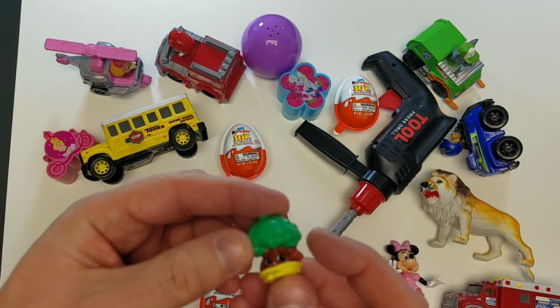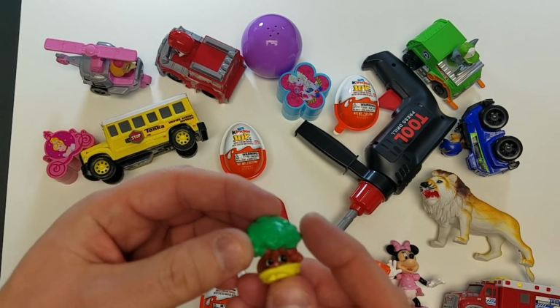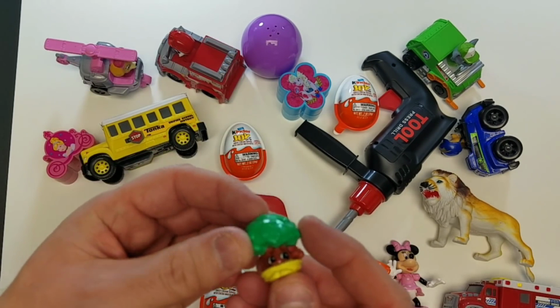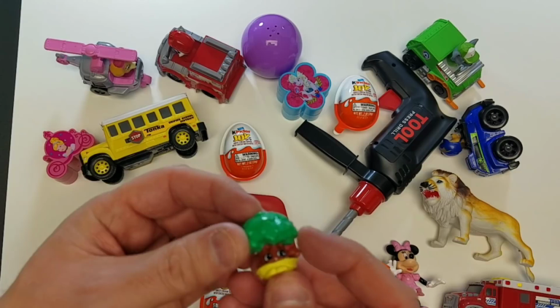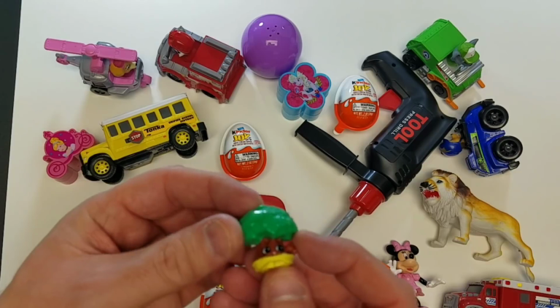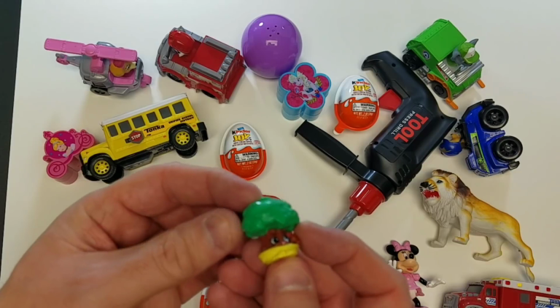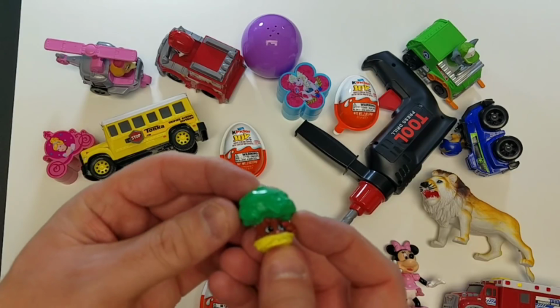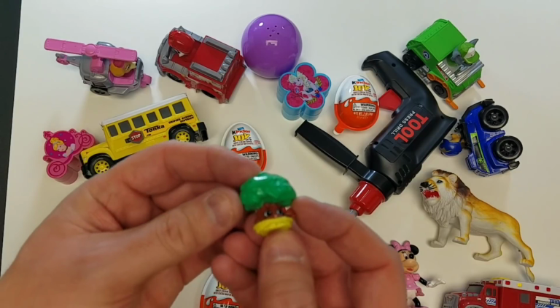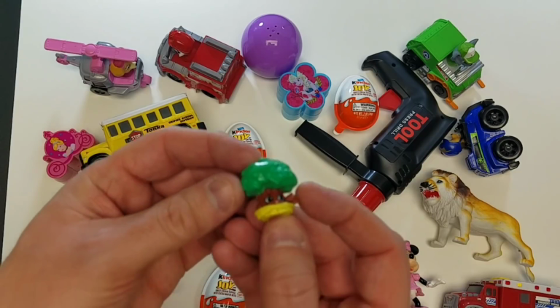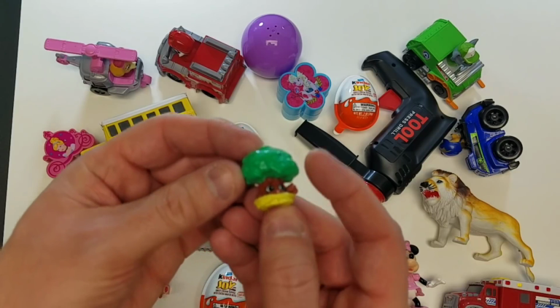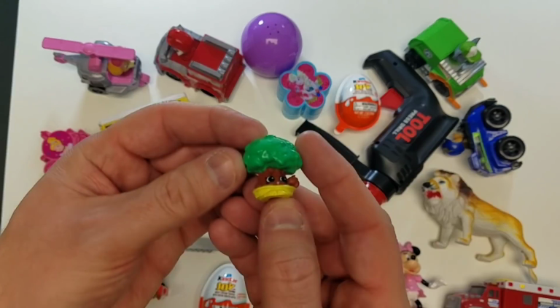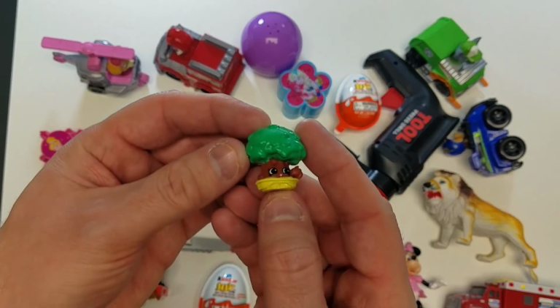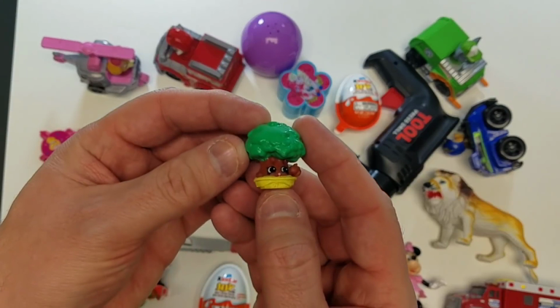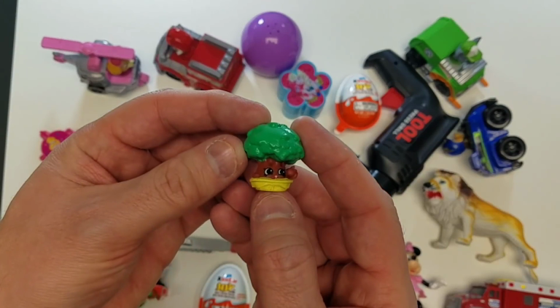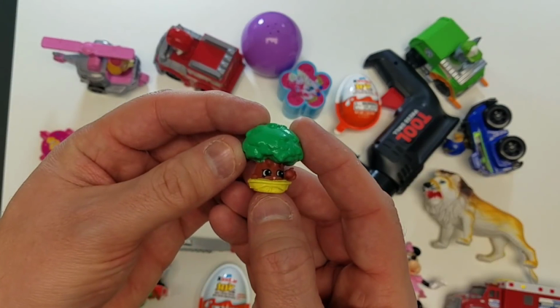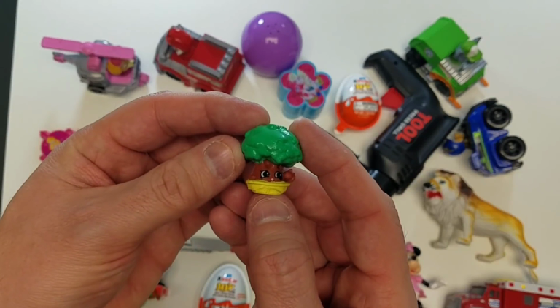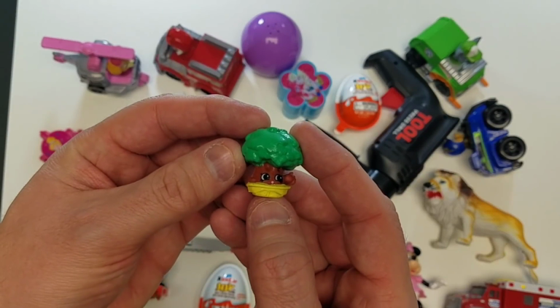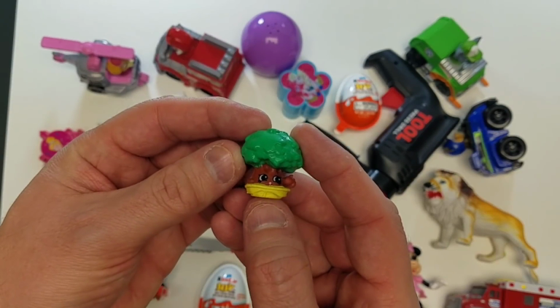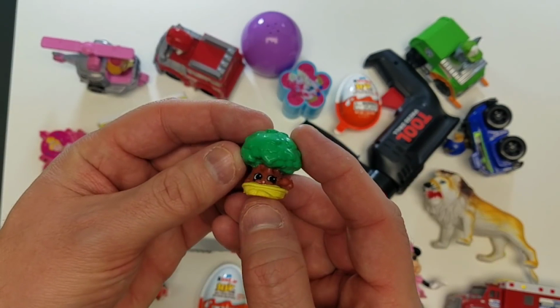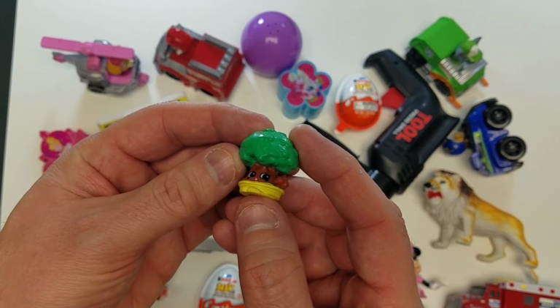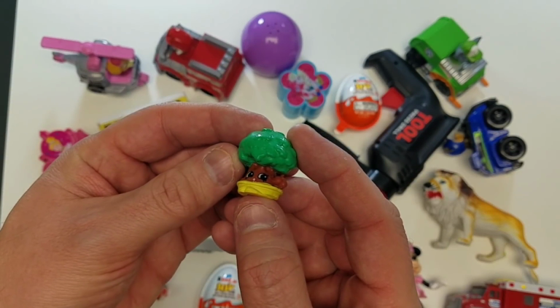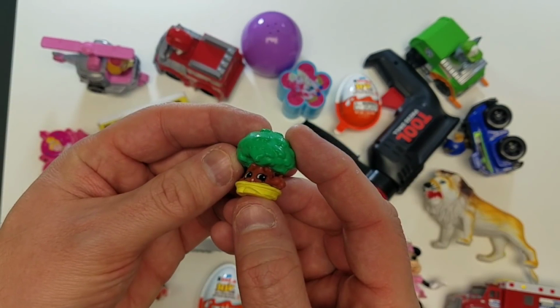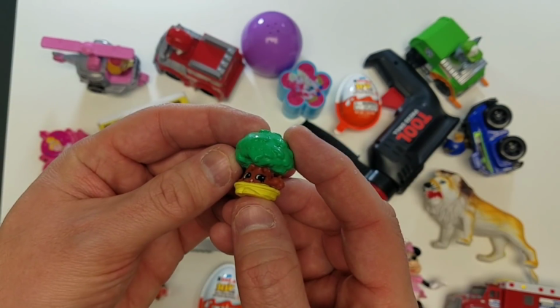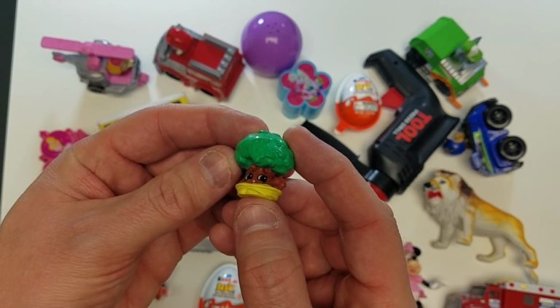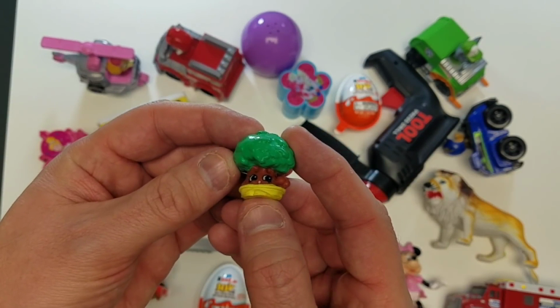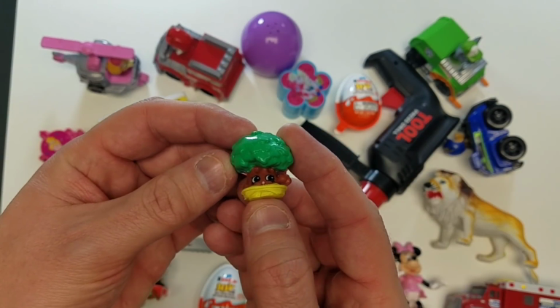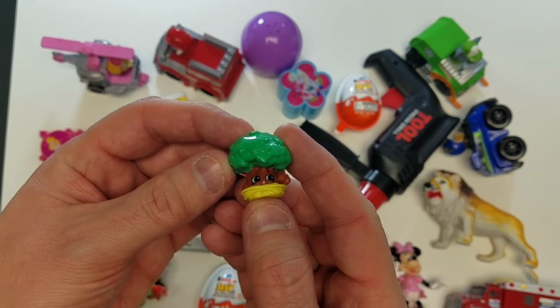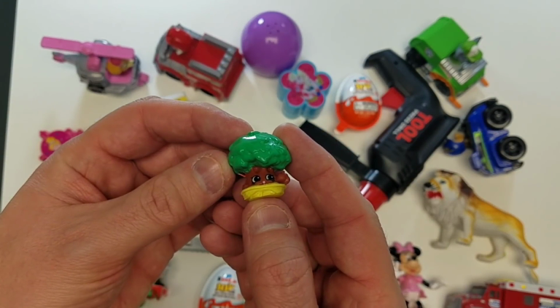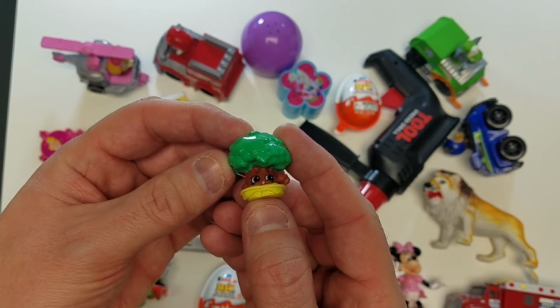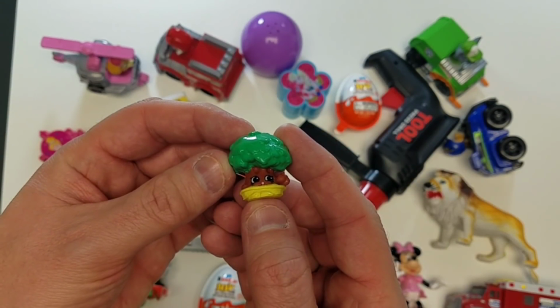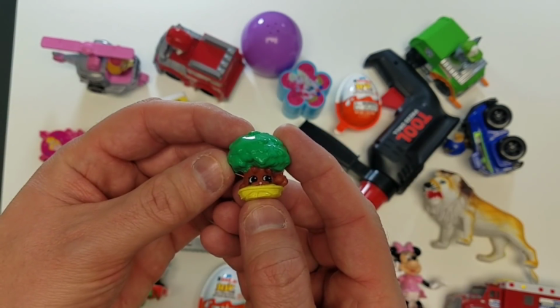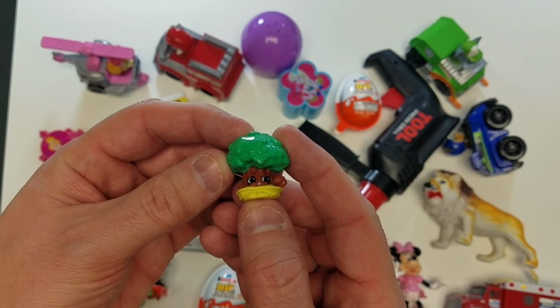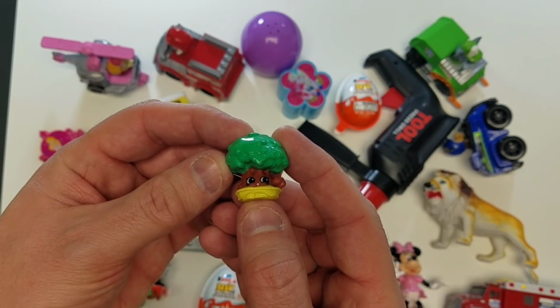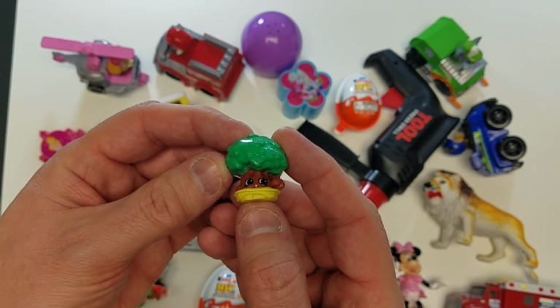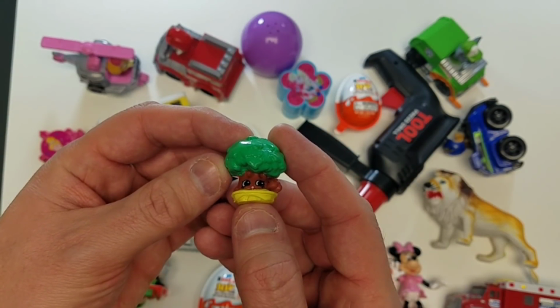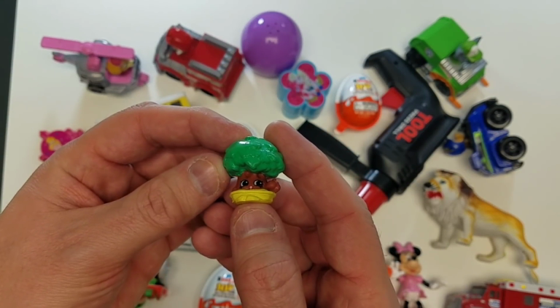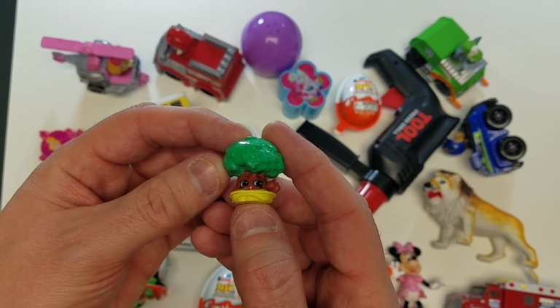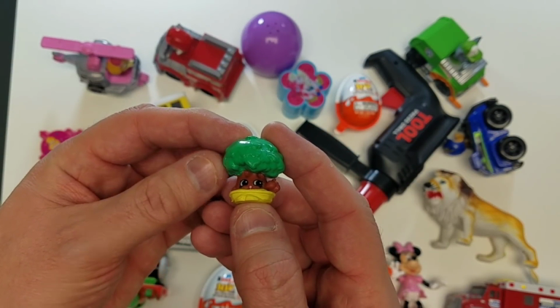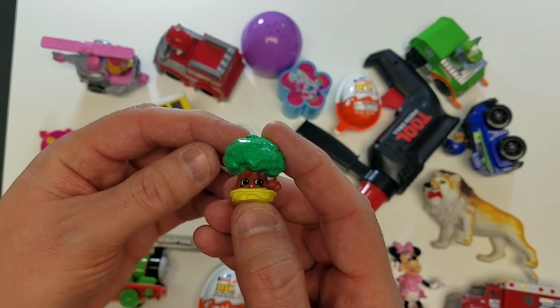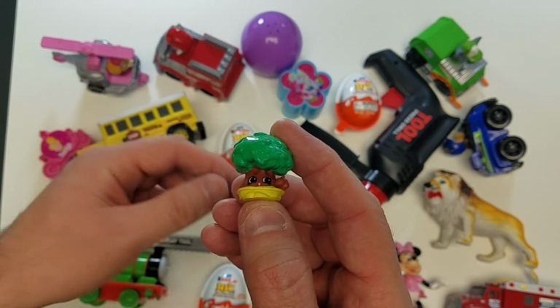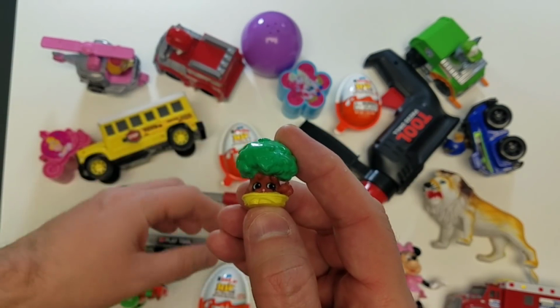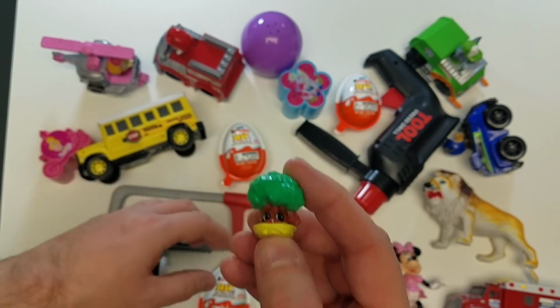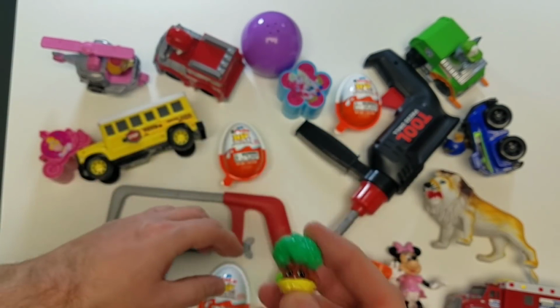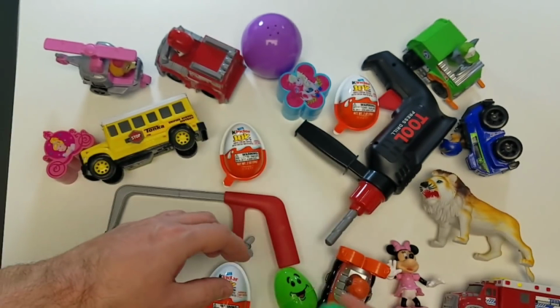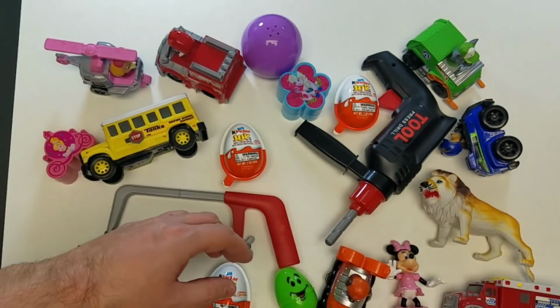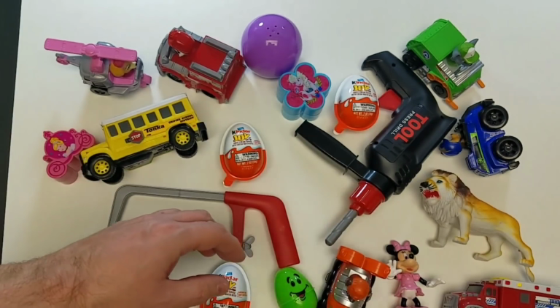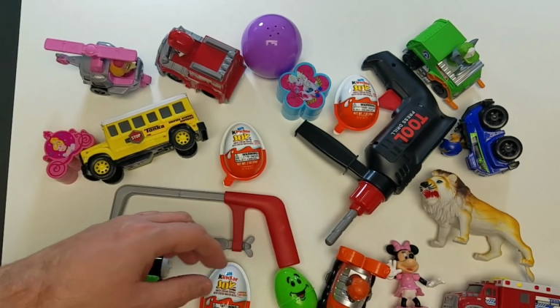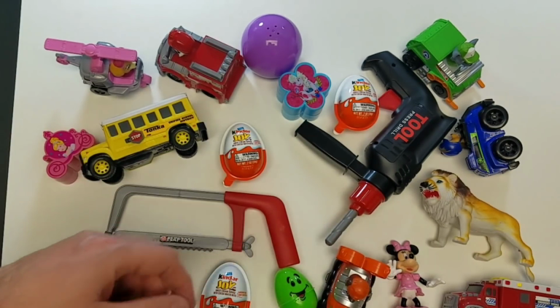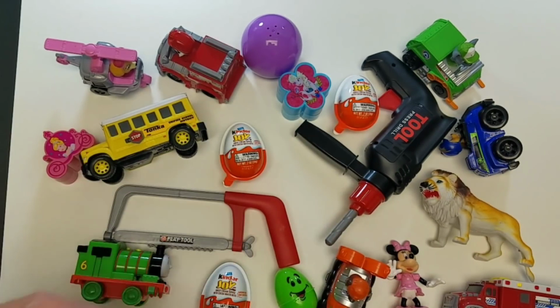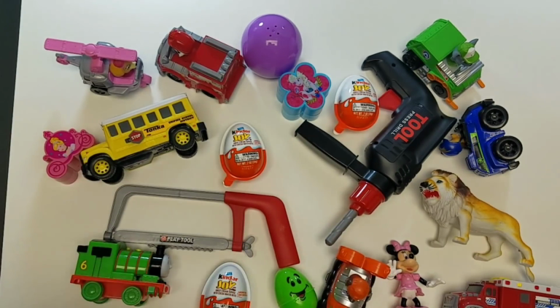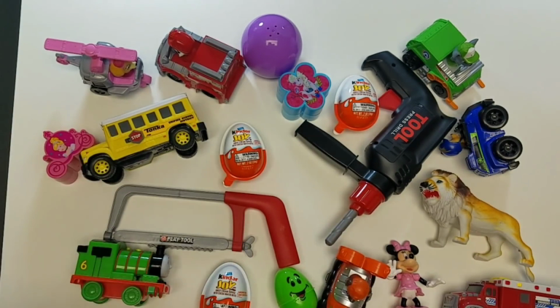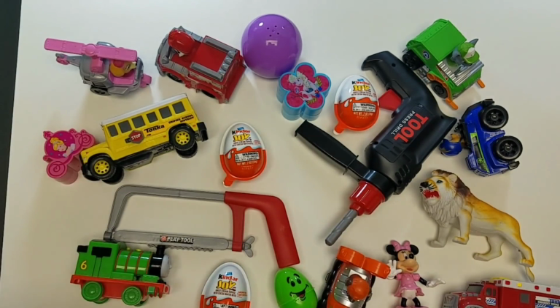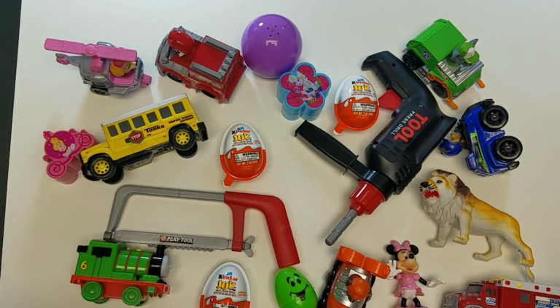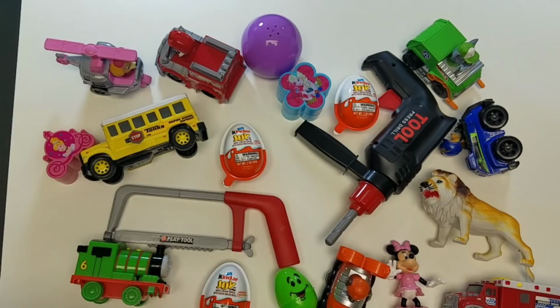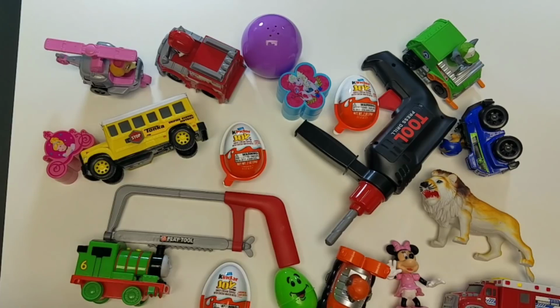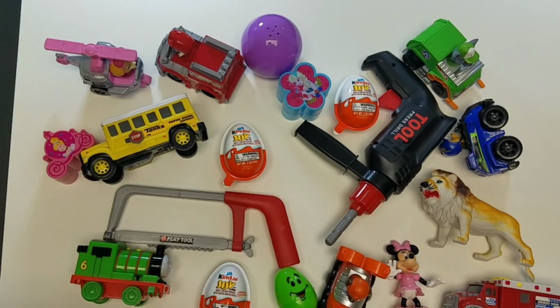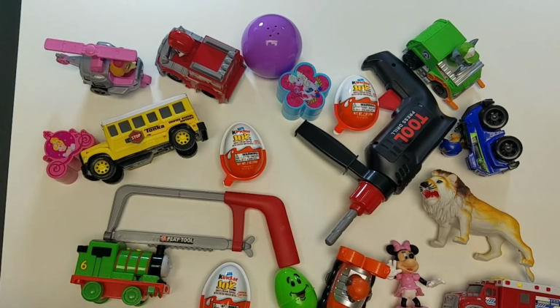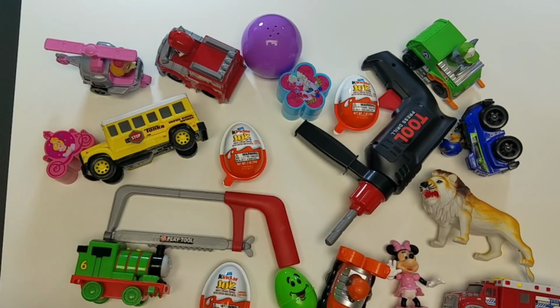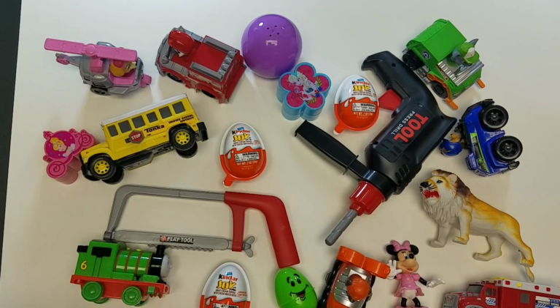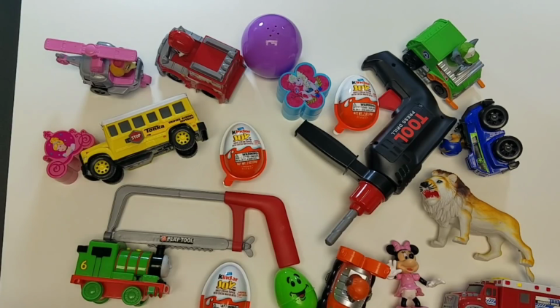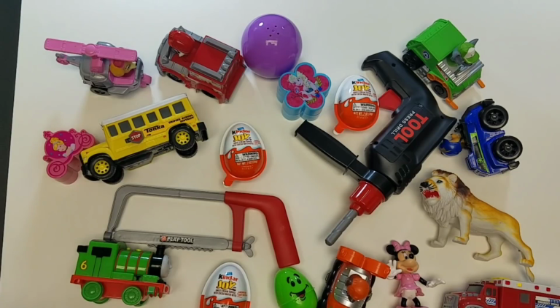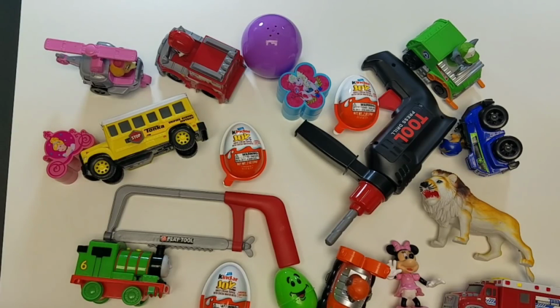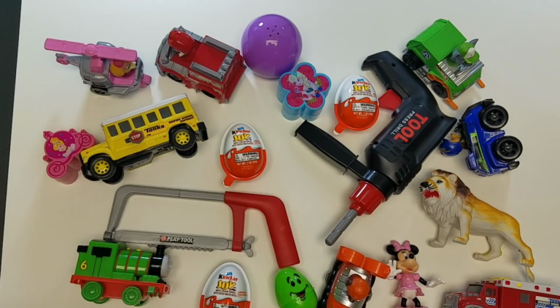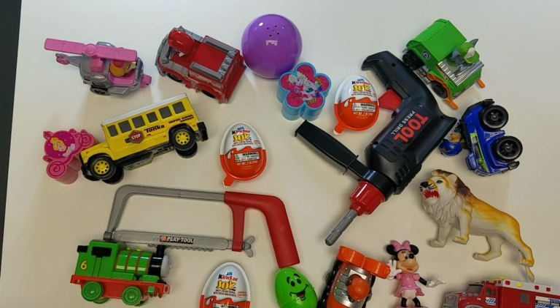Alright, let's take a look at what we got in our toy surprise — Shopkins! What else do we have up next?